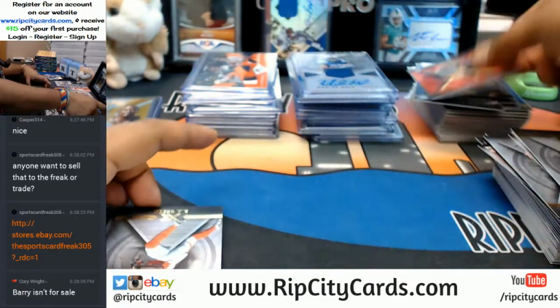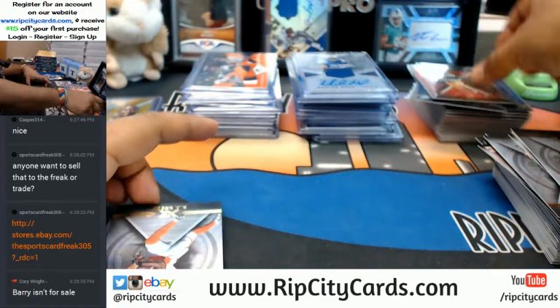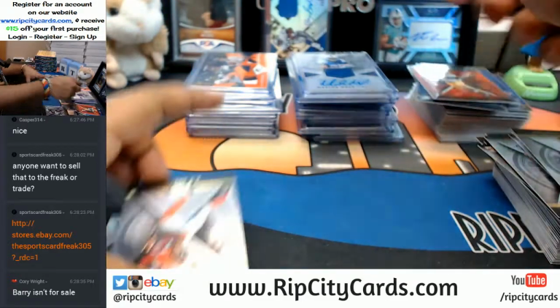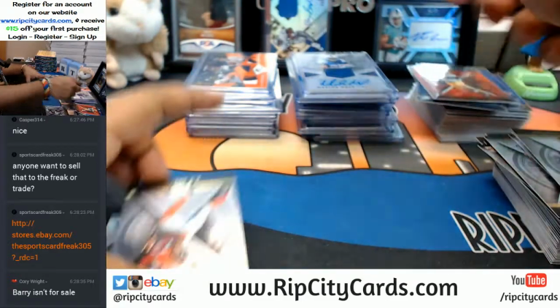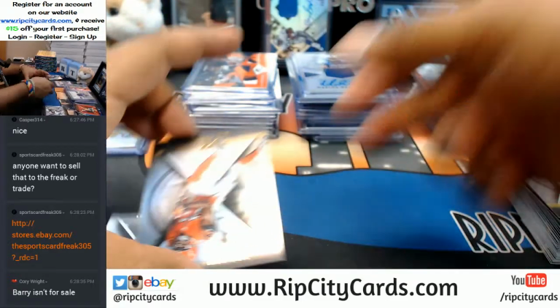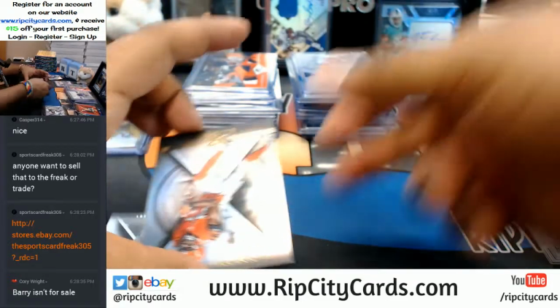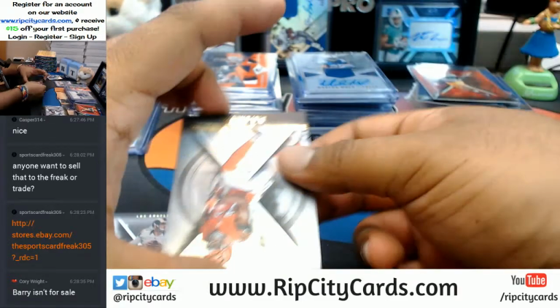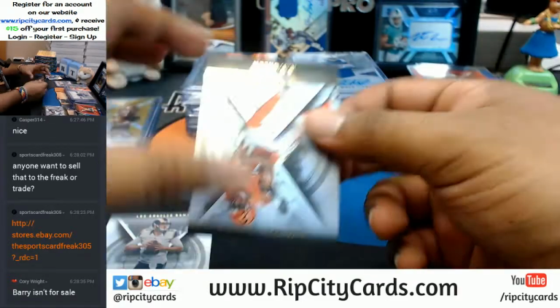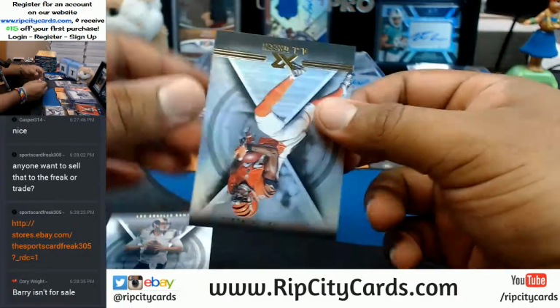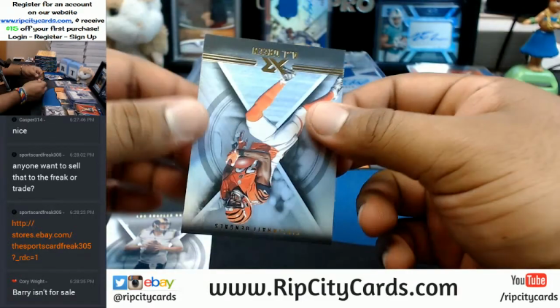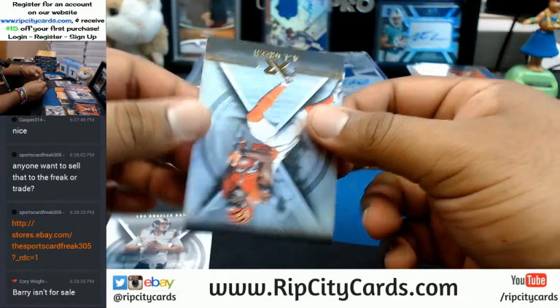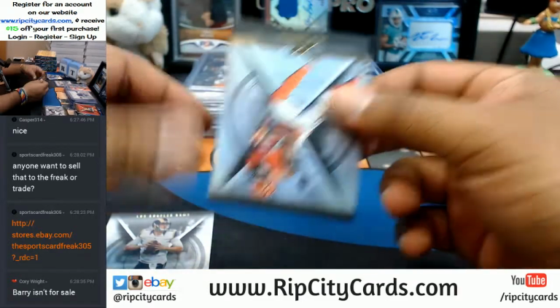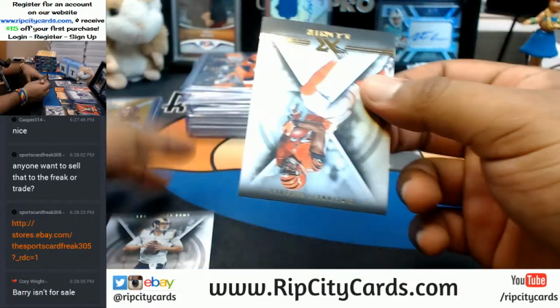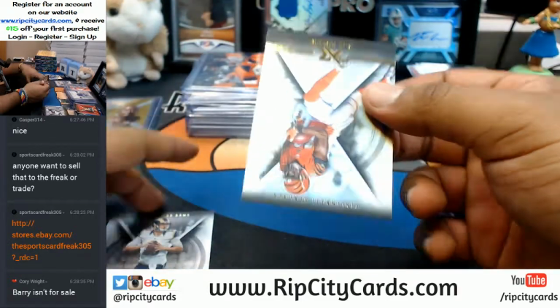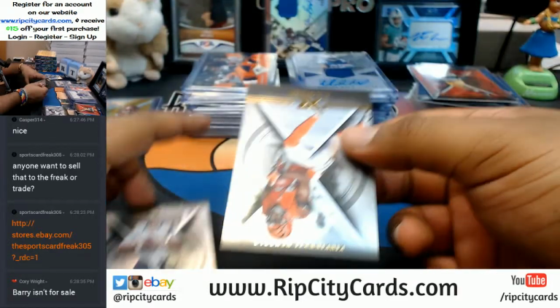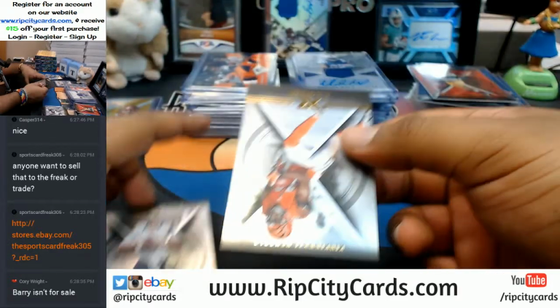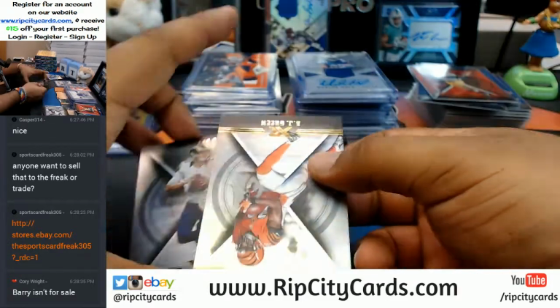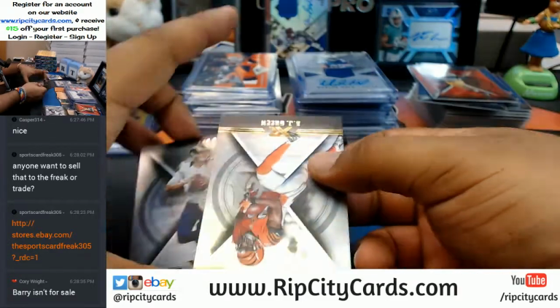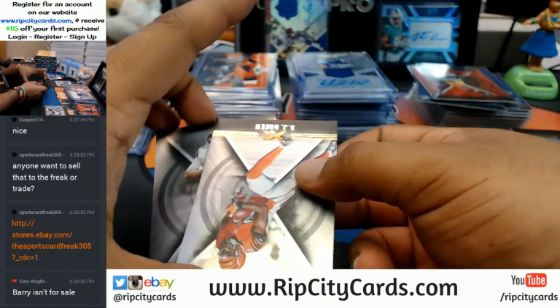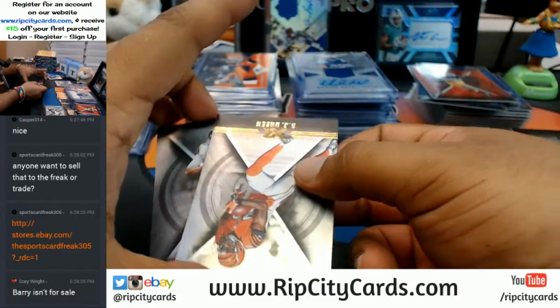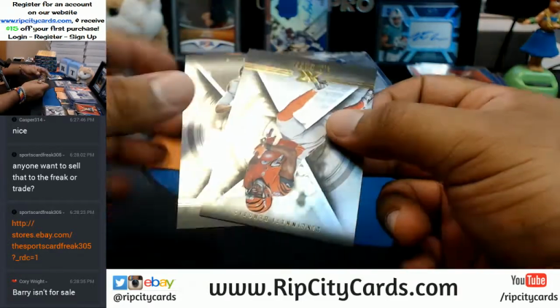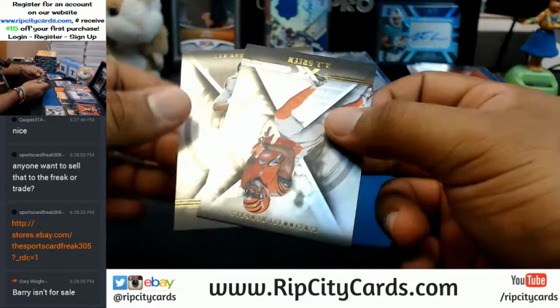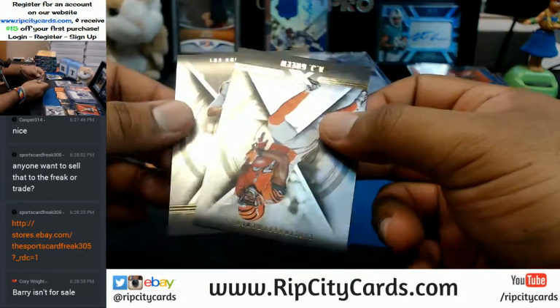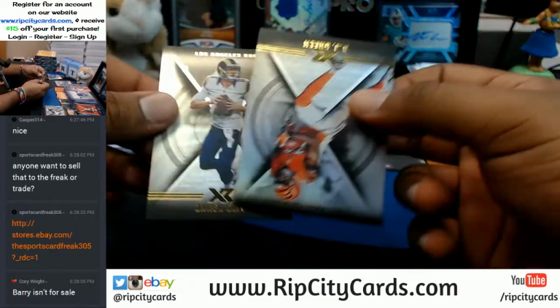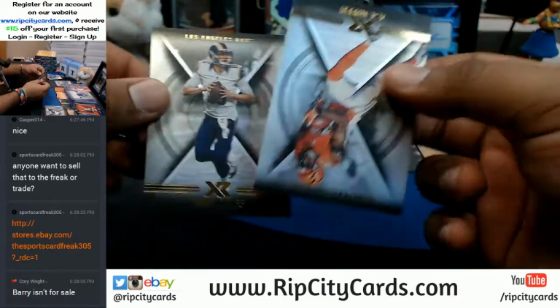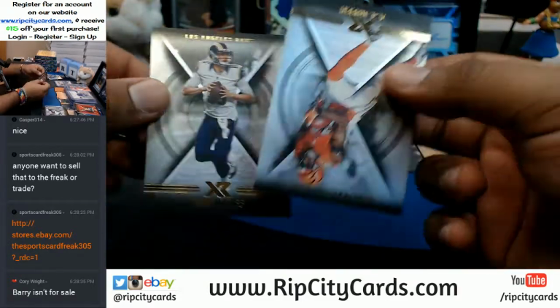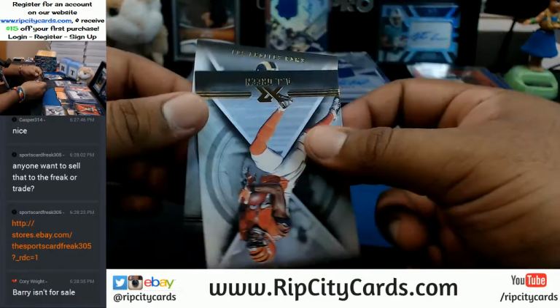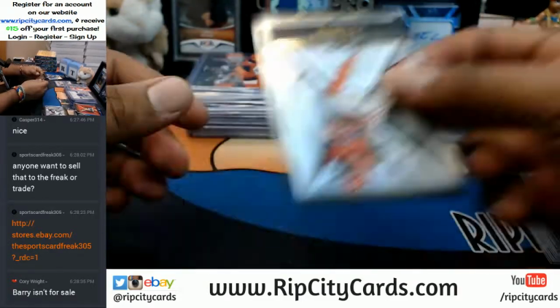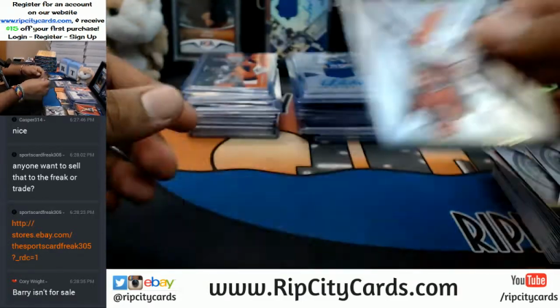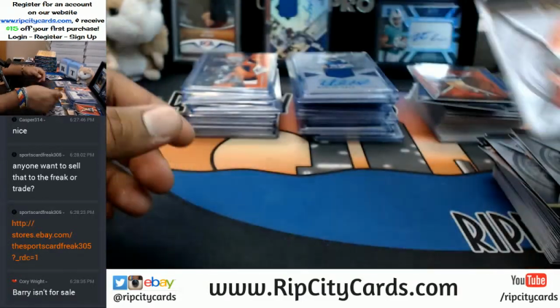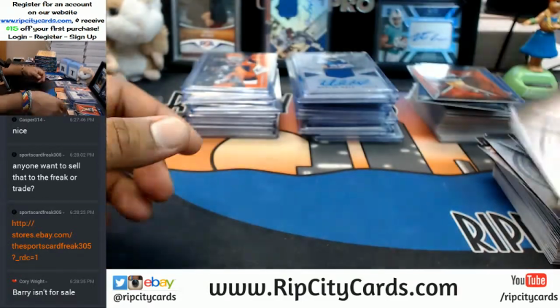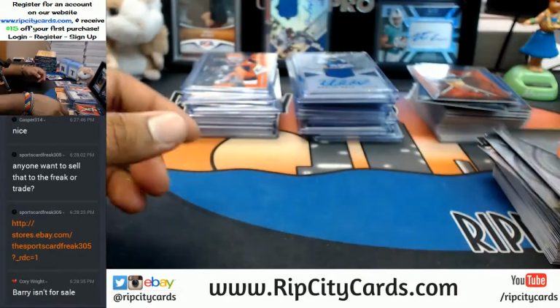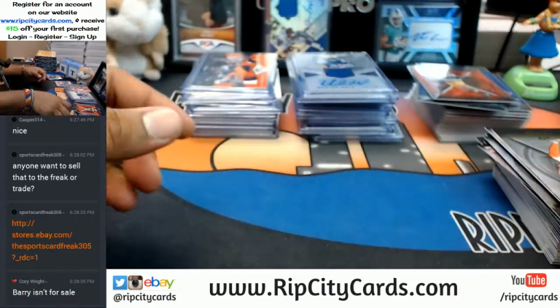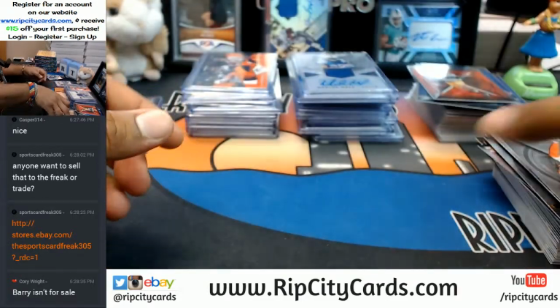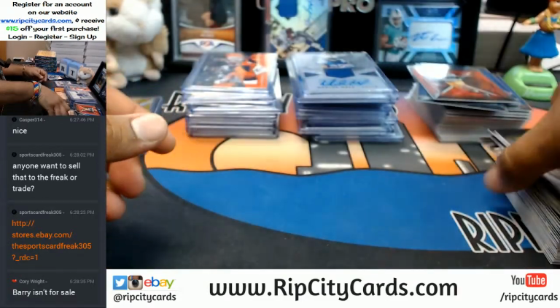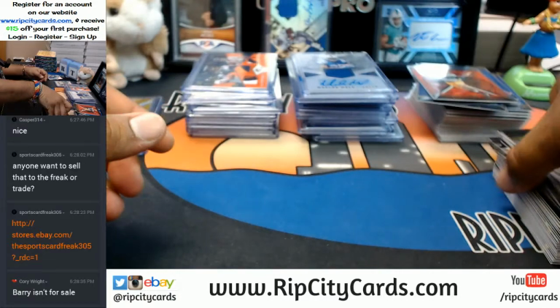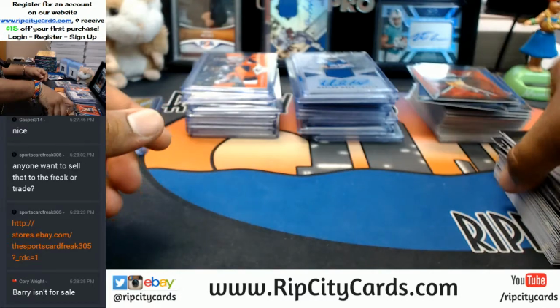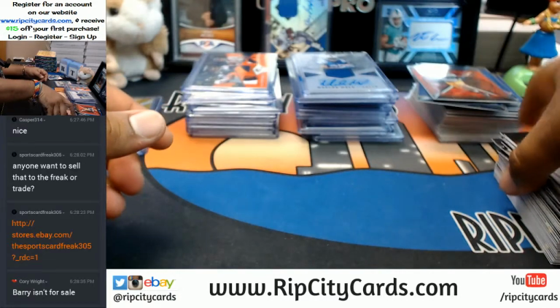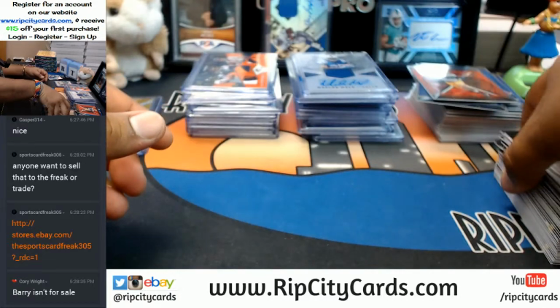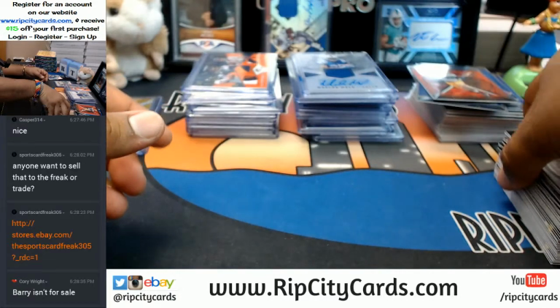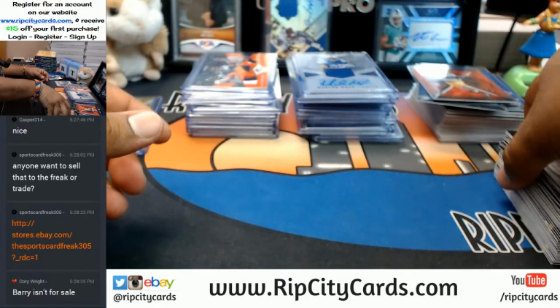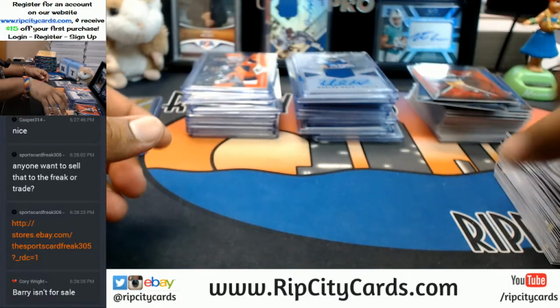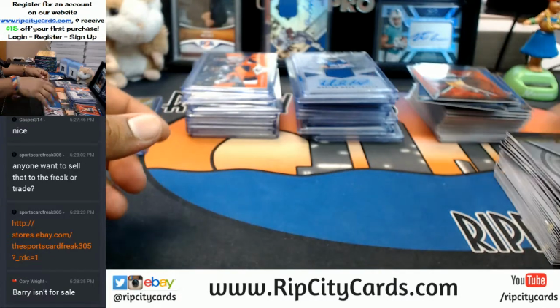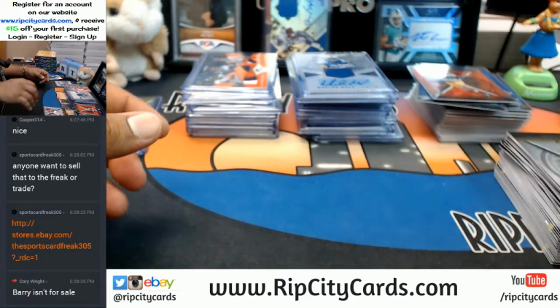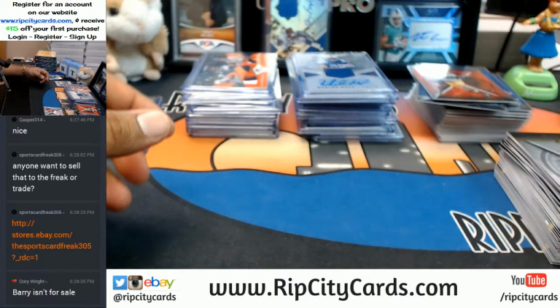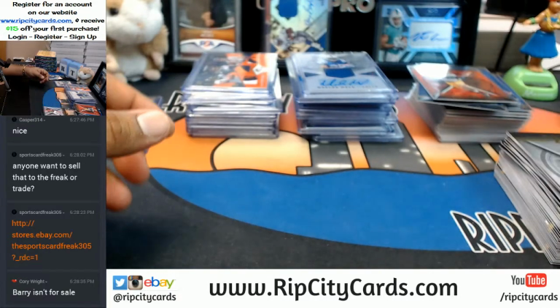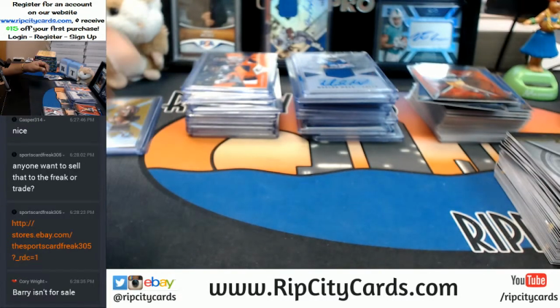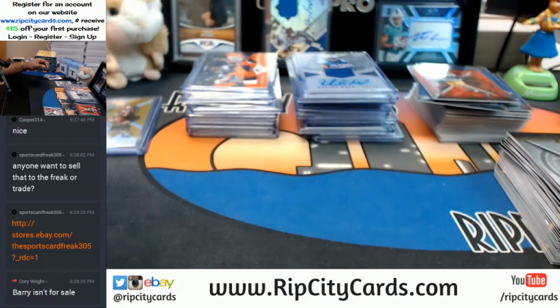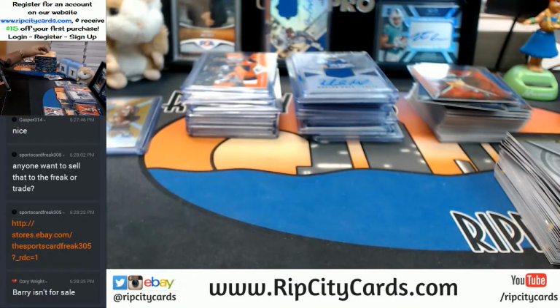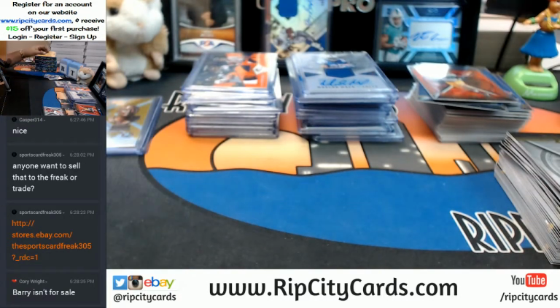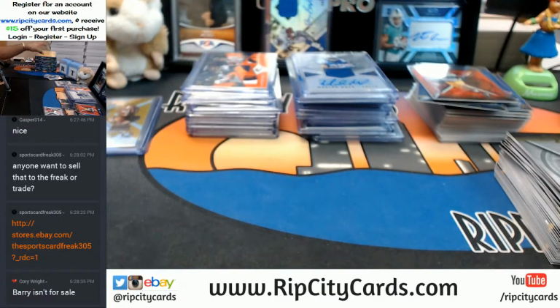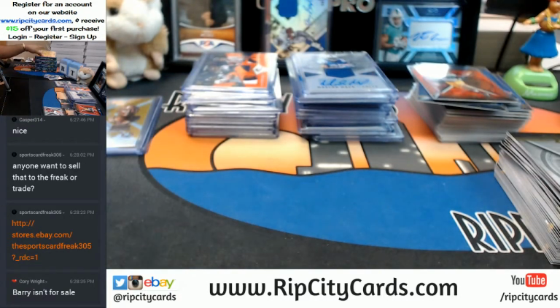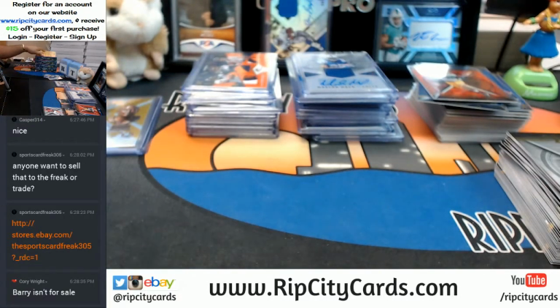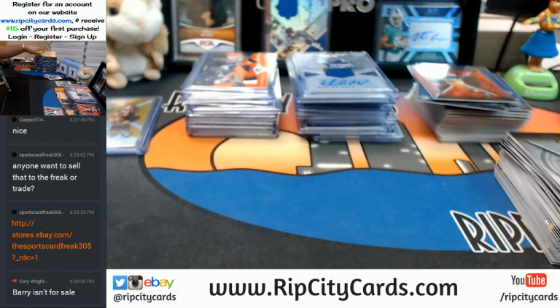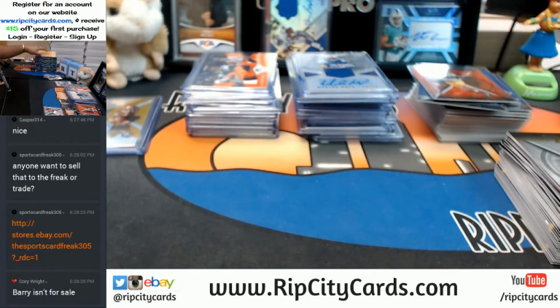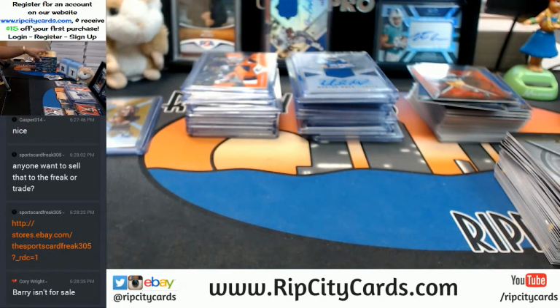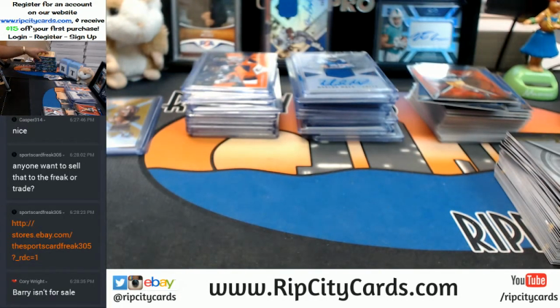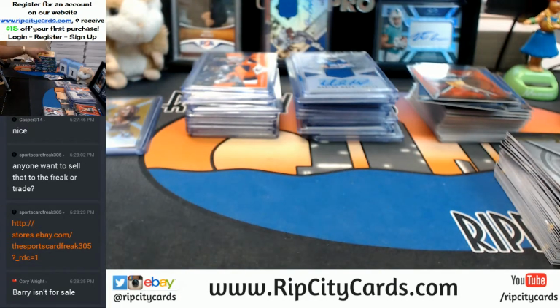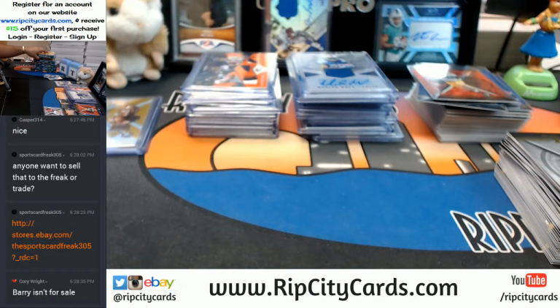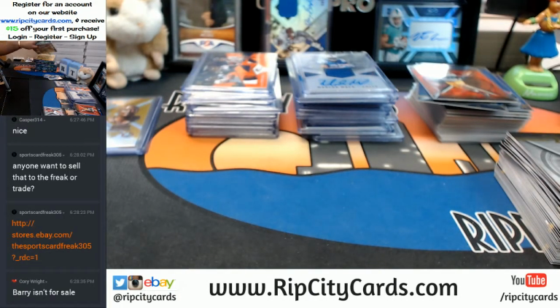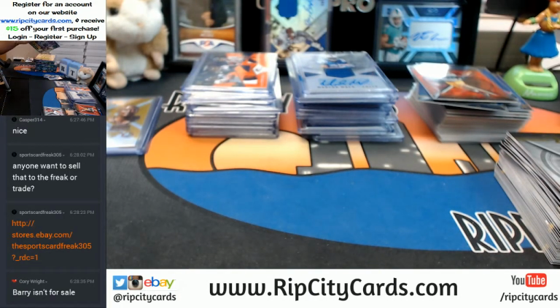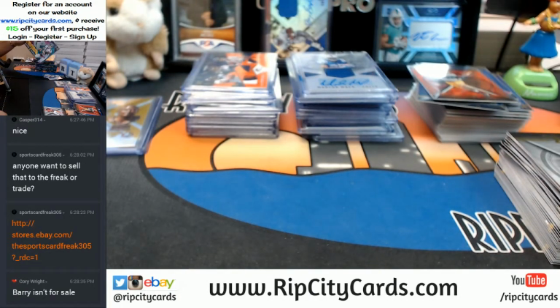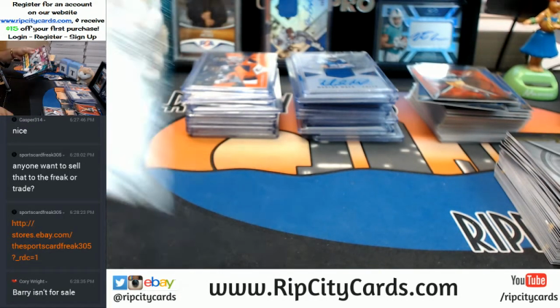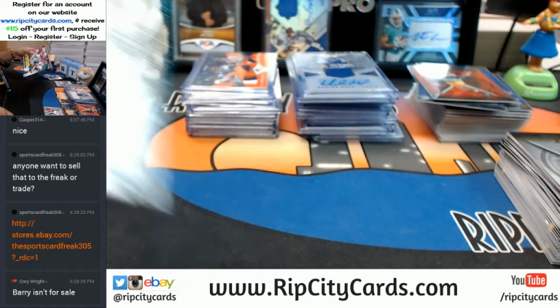Corey Wright says Barry isn't for sale — that's going straight into your PC, Corey. I'm assuming you got the Lions. D'Angelo in PYT number 1 is done.